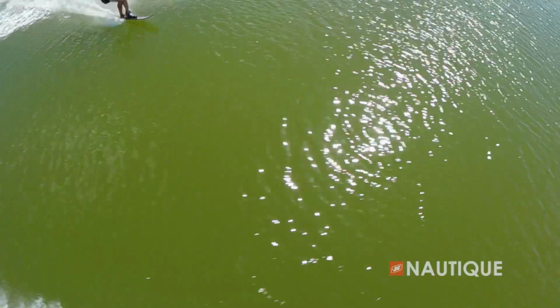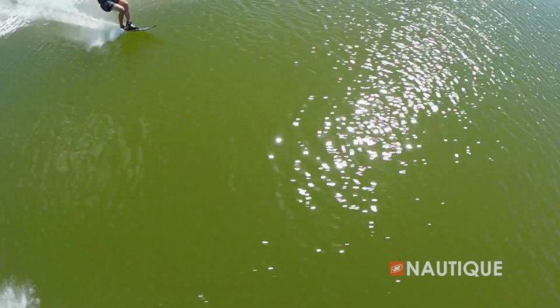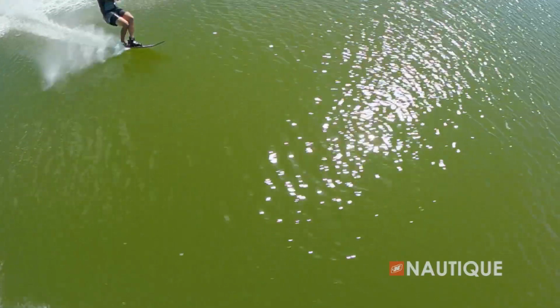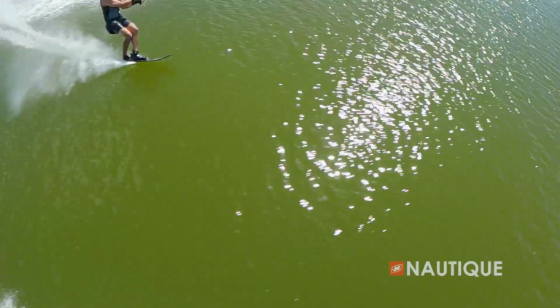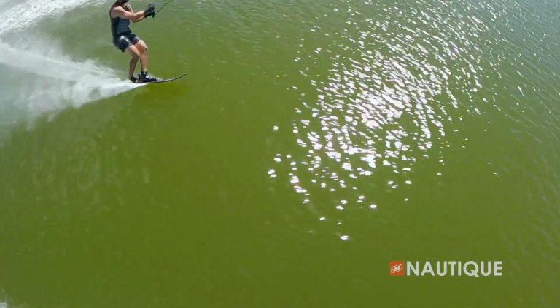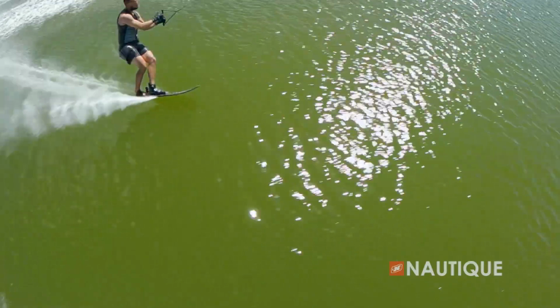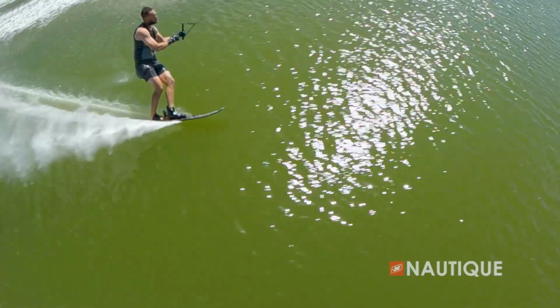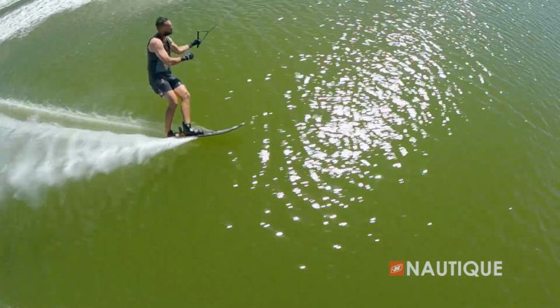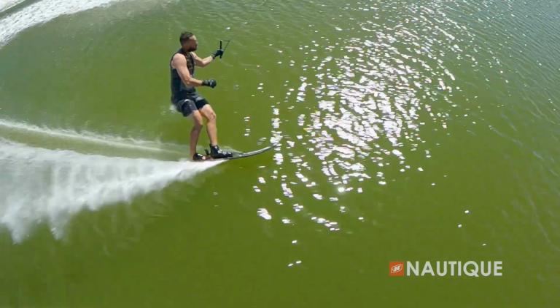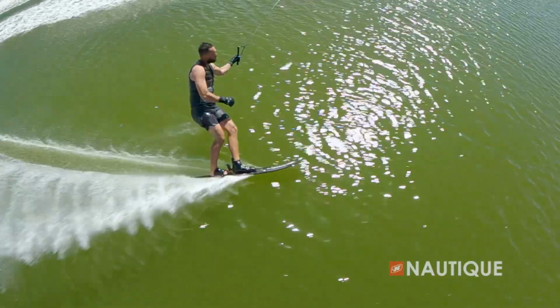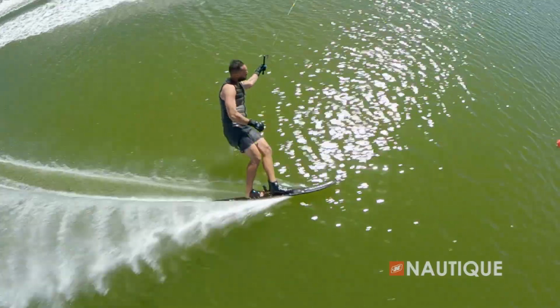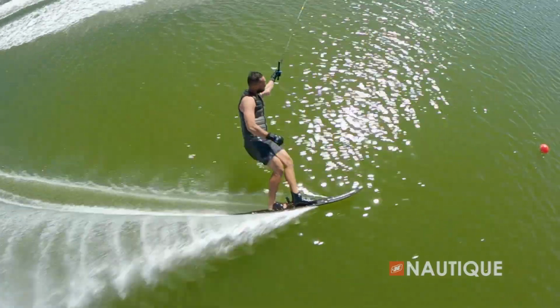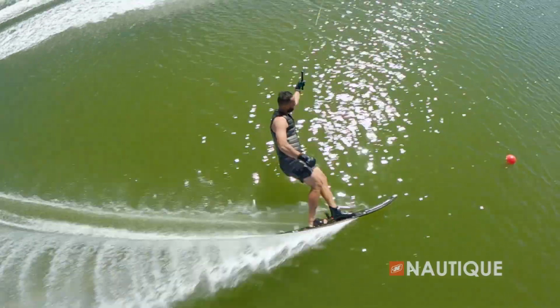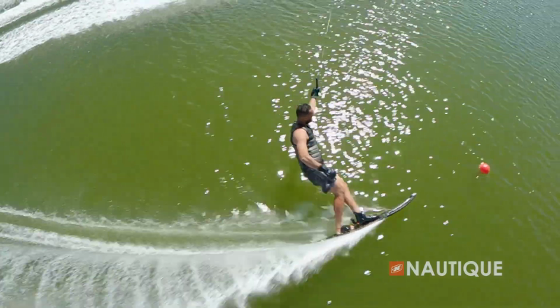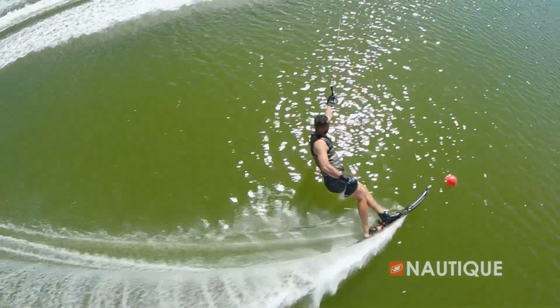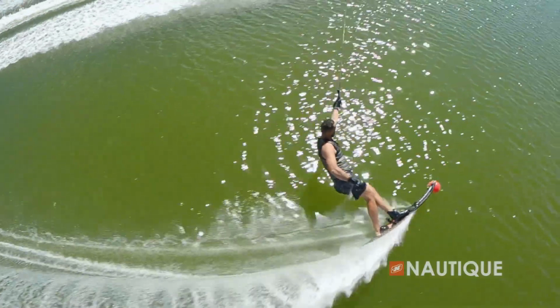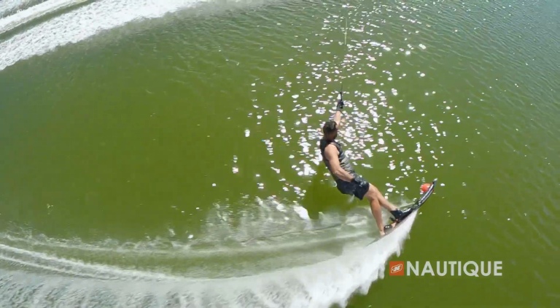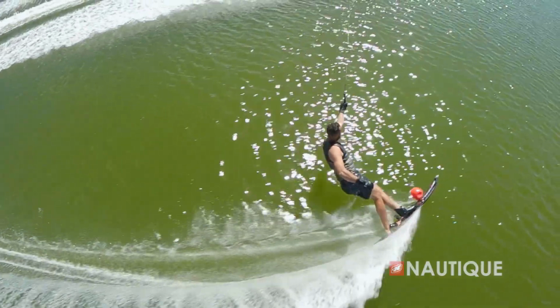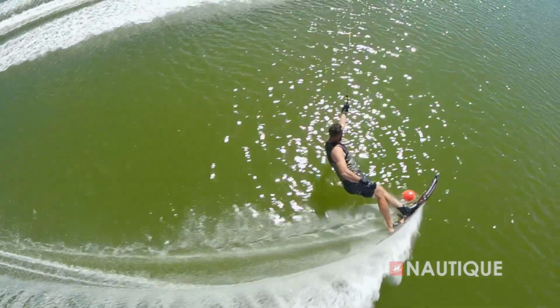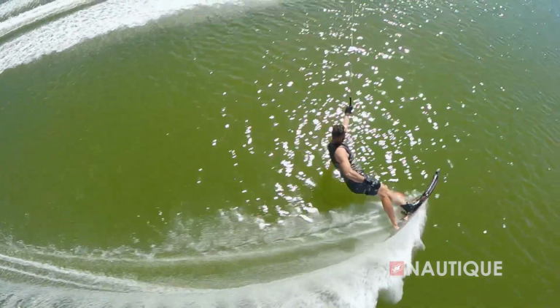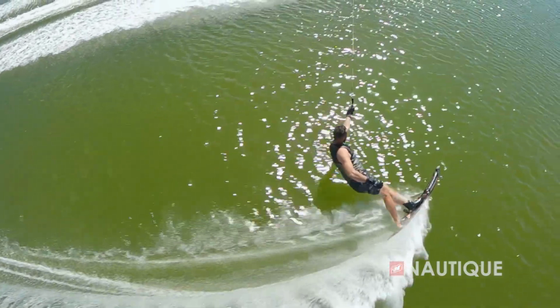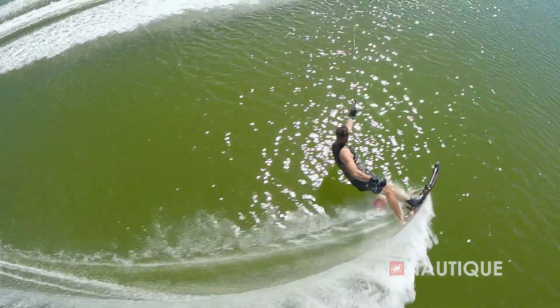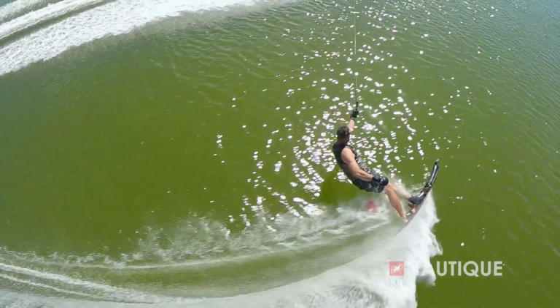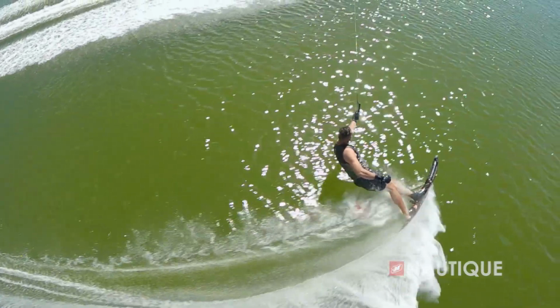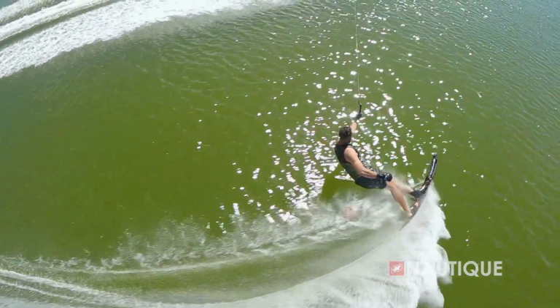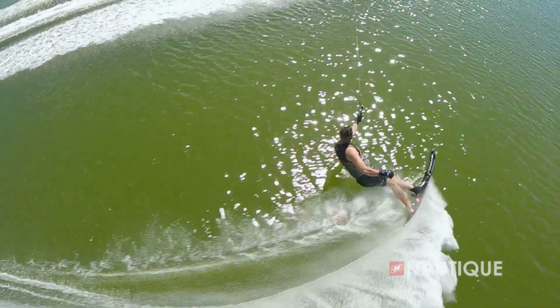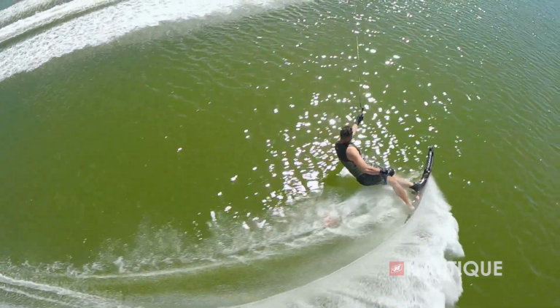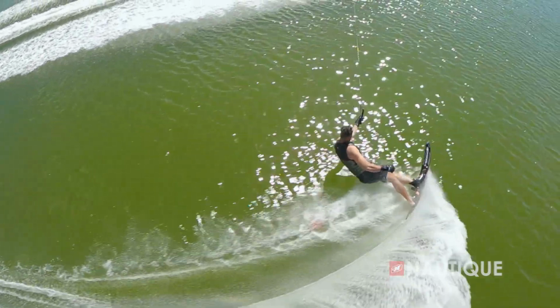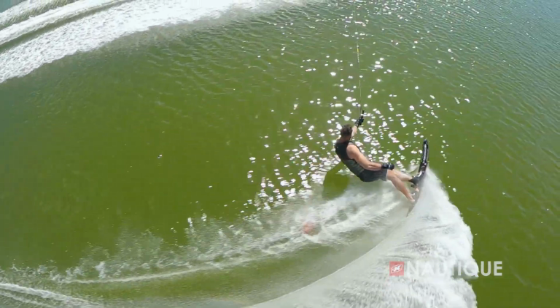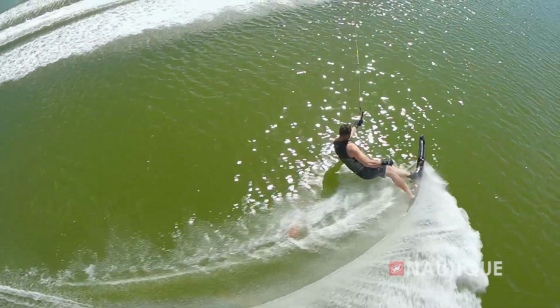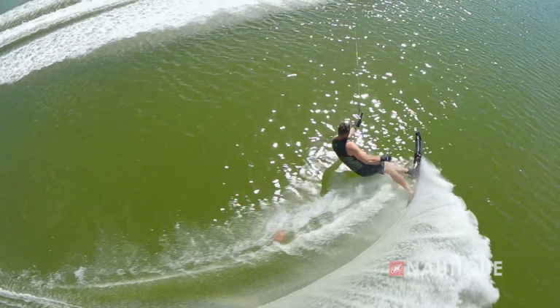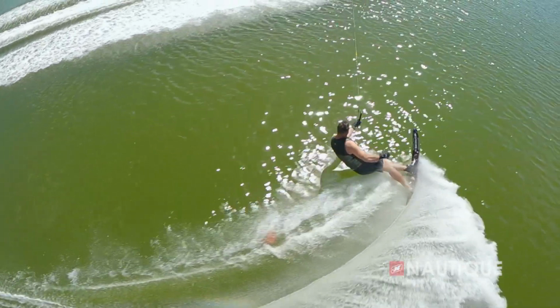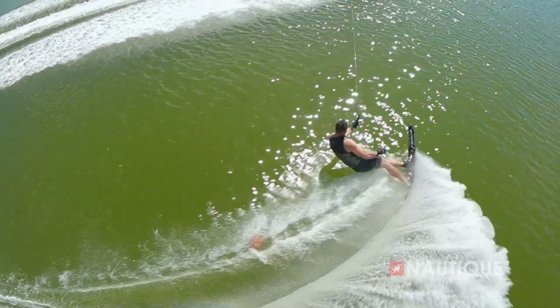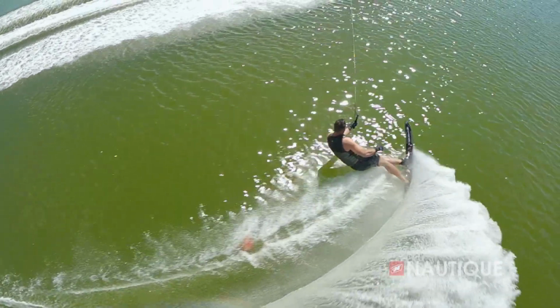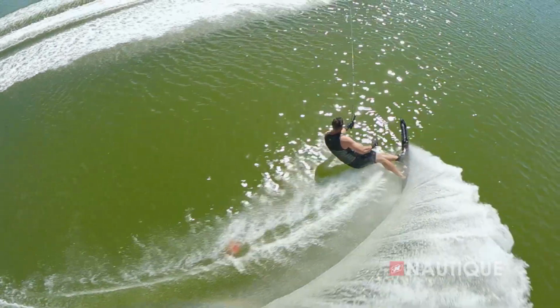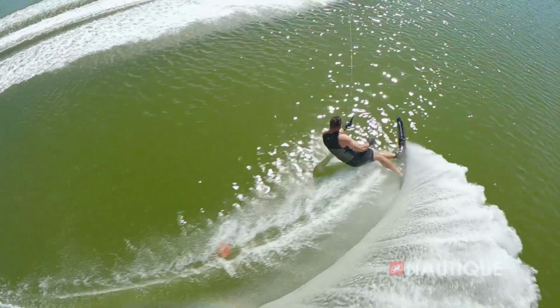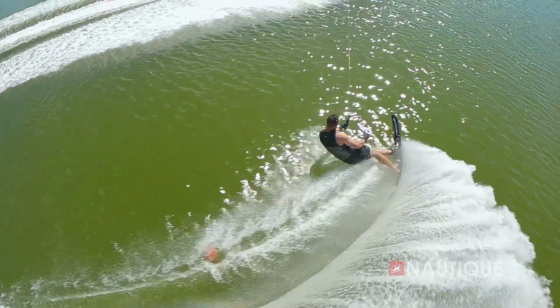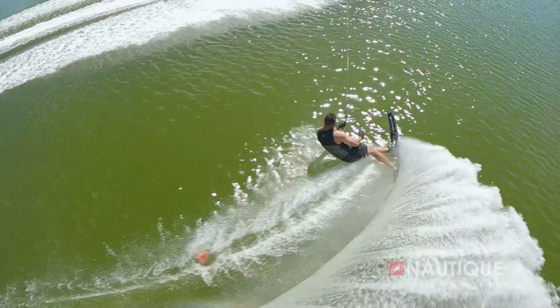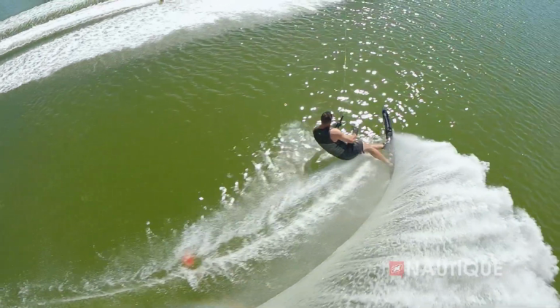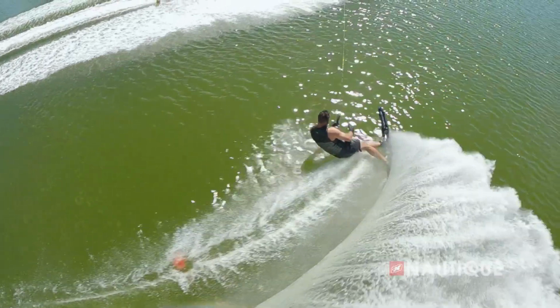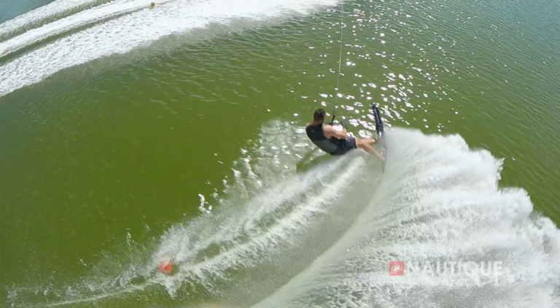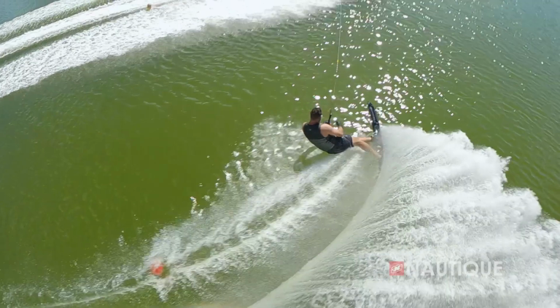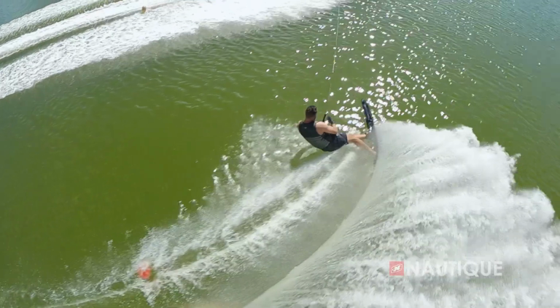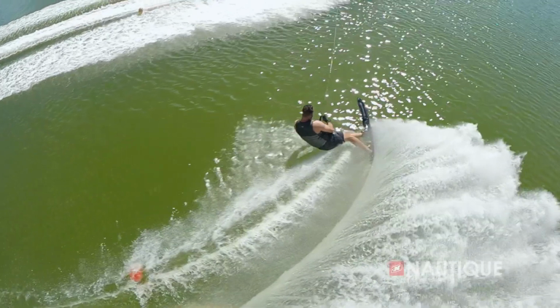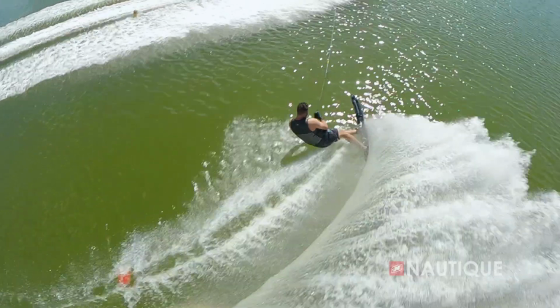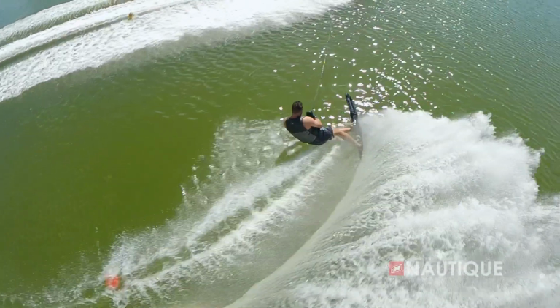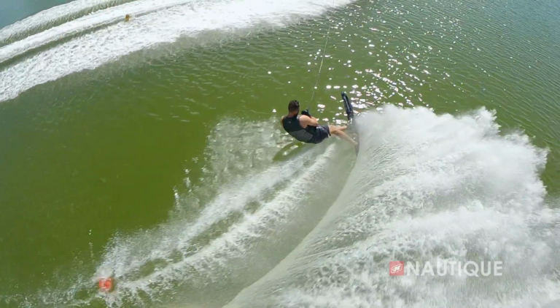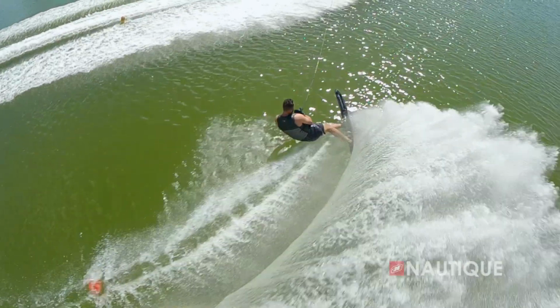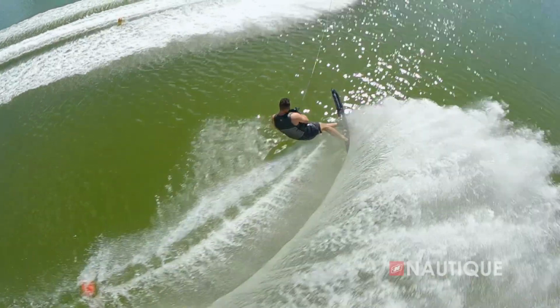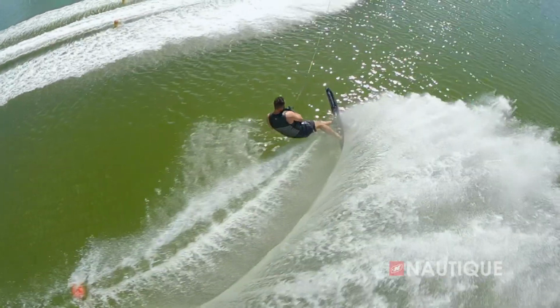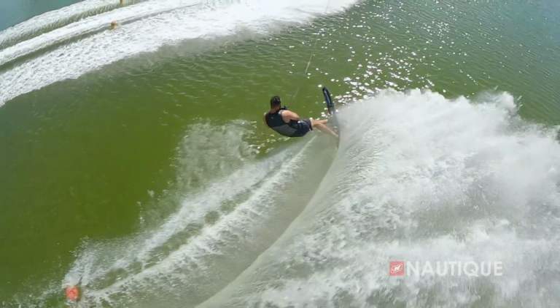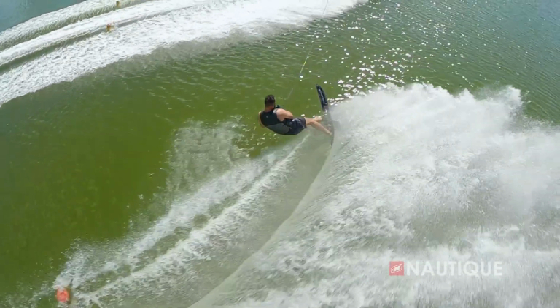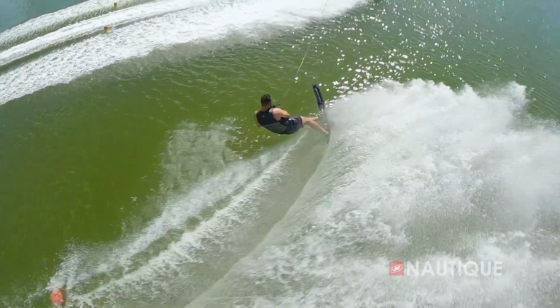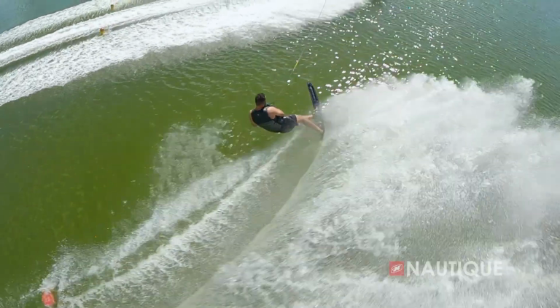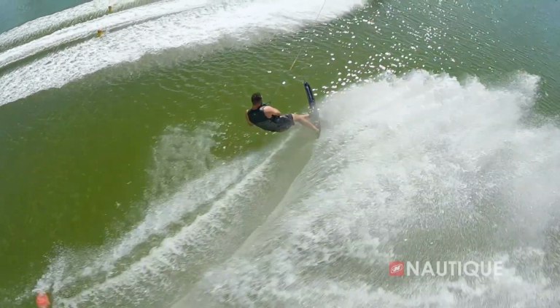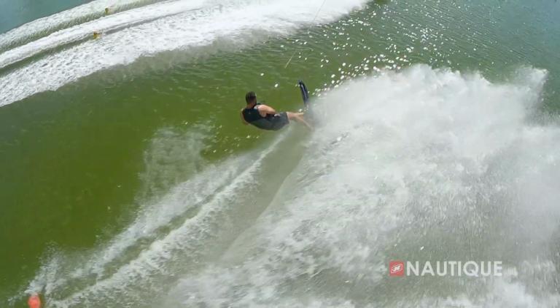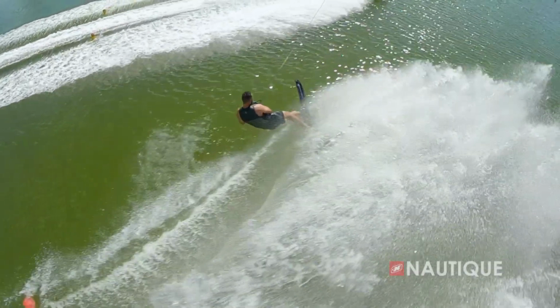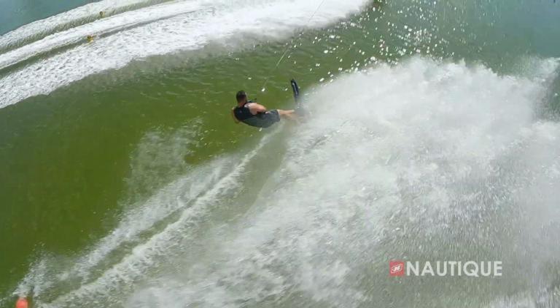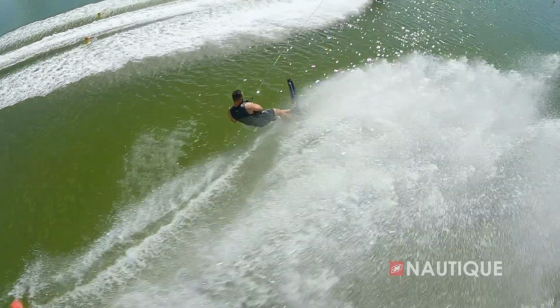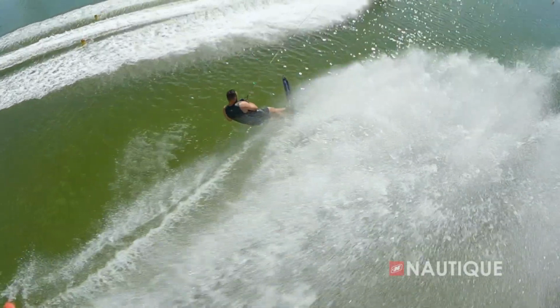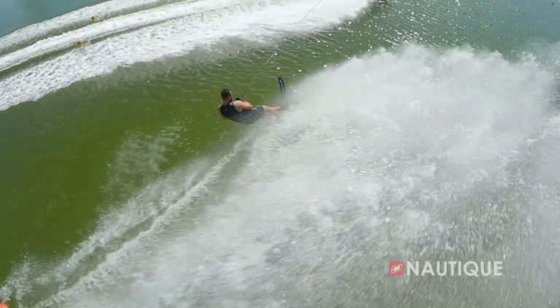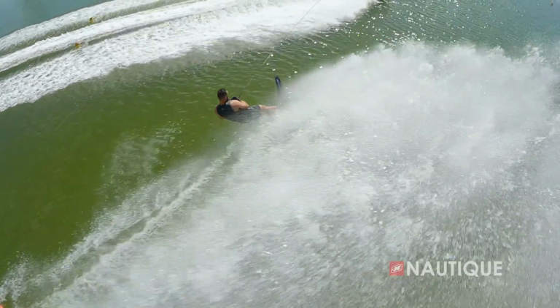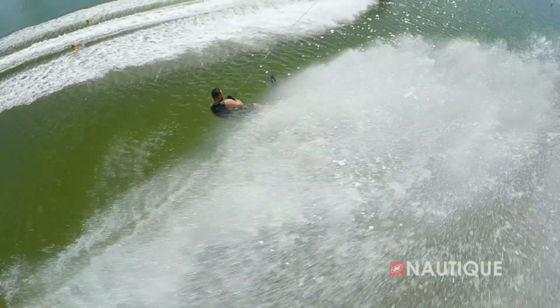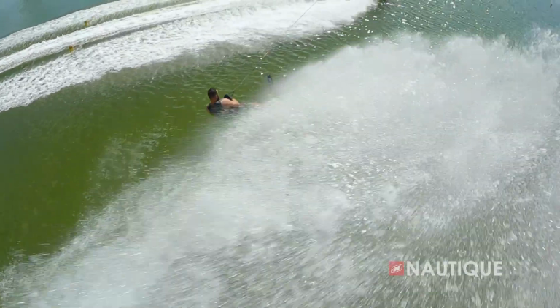More time at the next buoy means being more in control, skiing at shorter line lengths, and achieving better overall performances on the water.